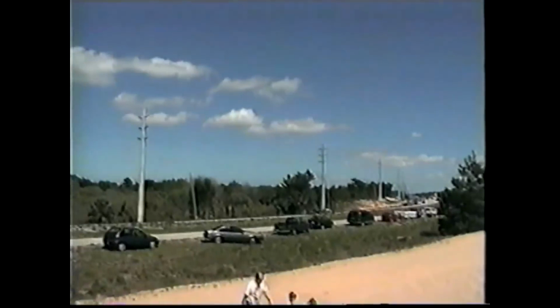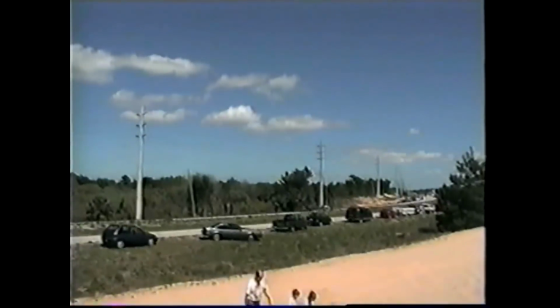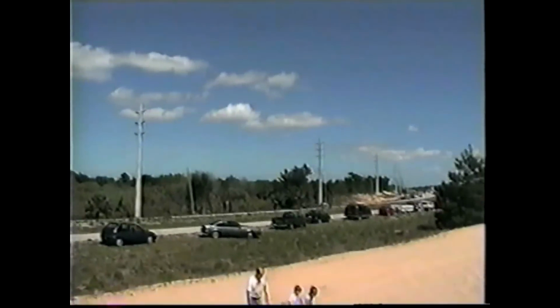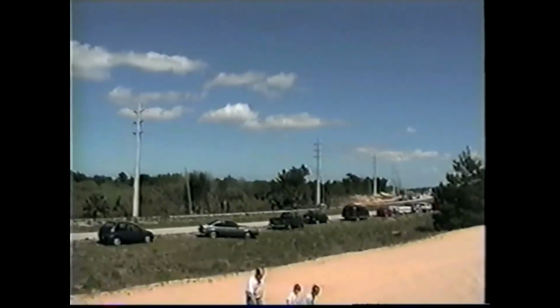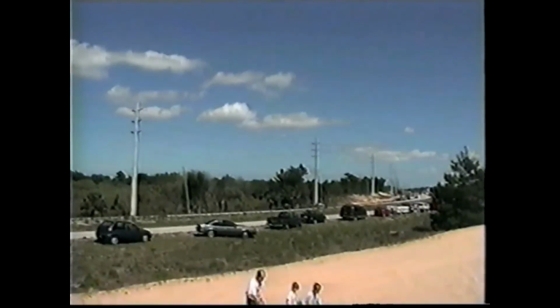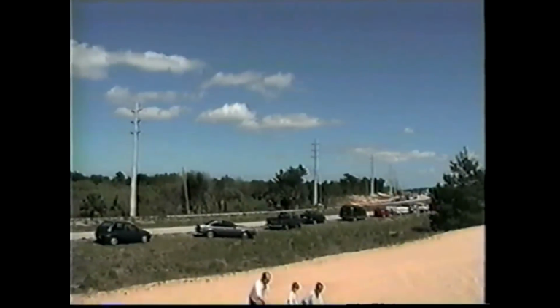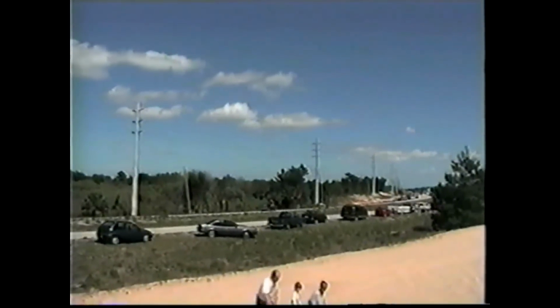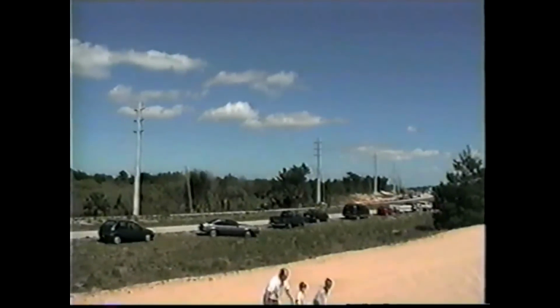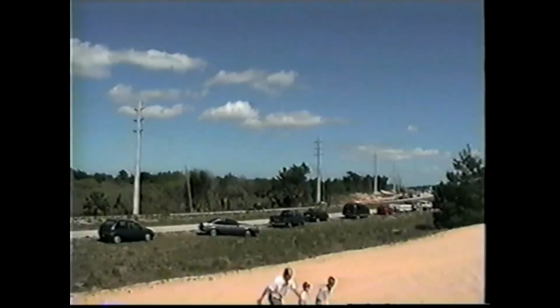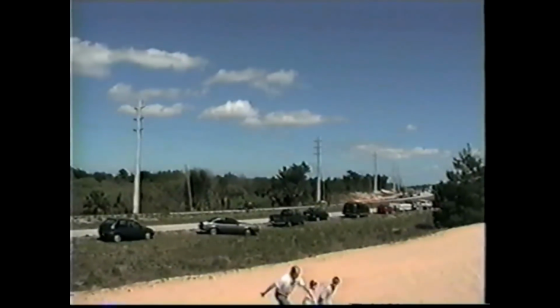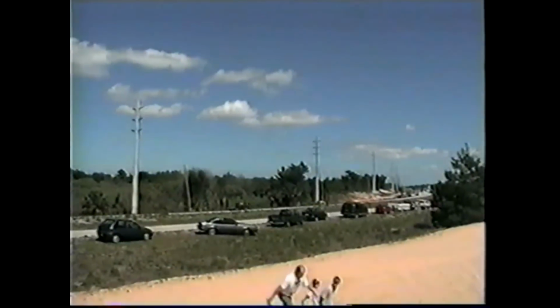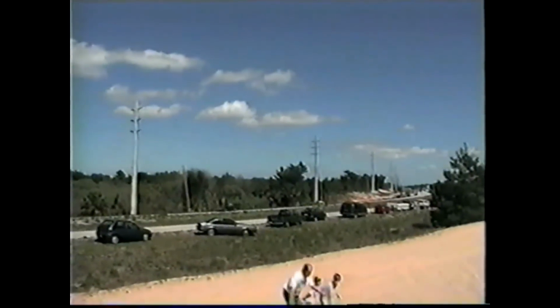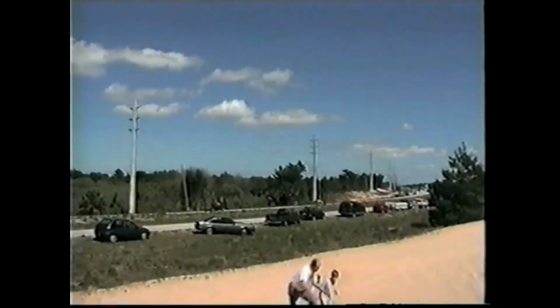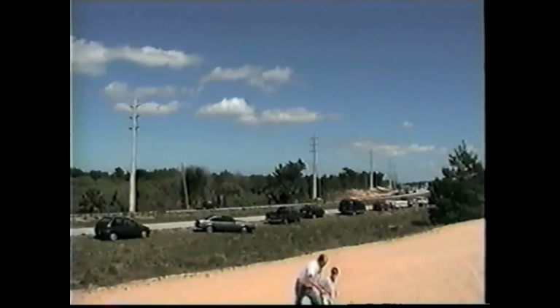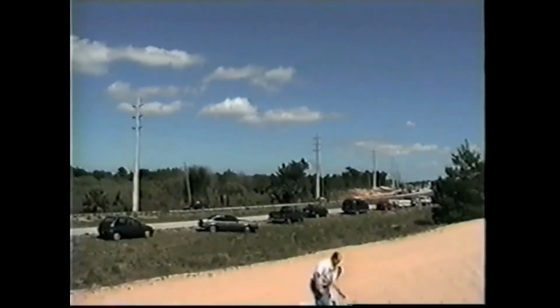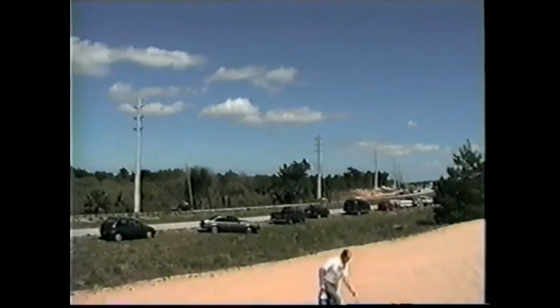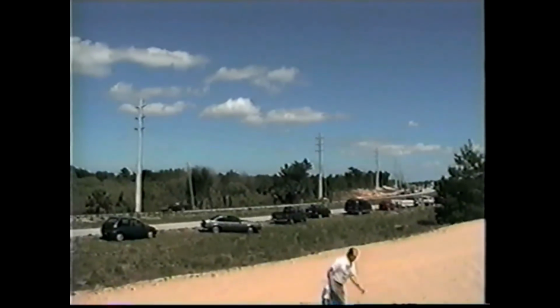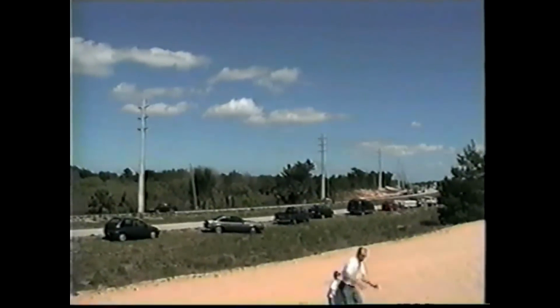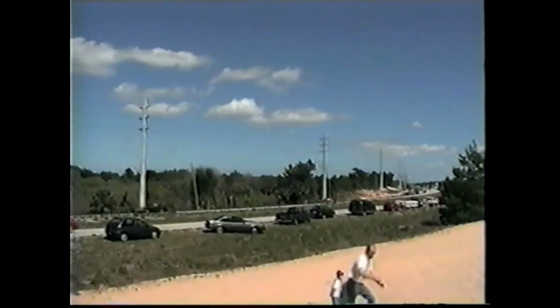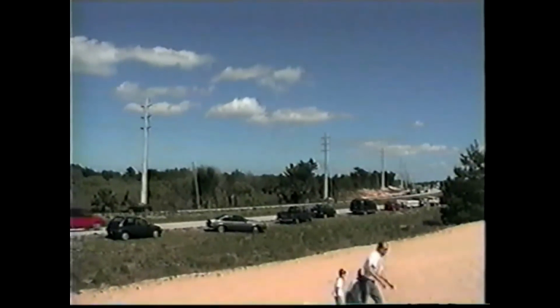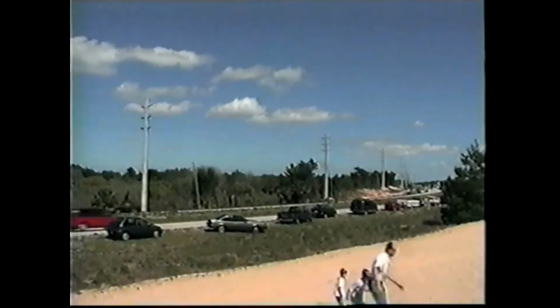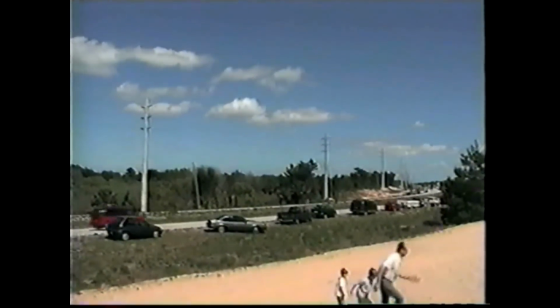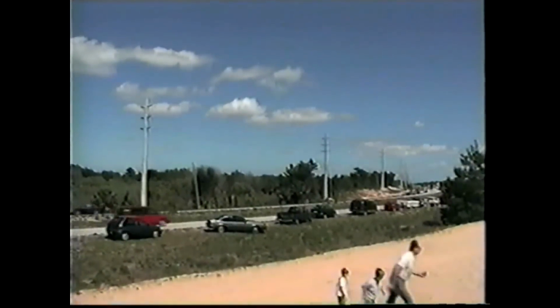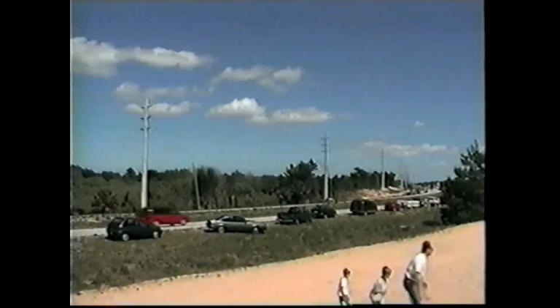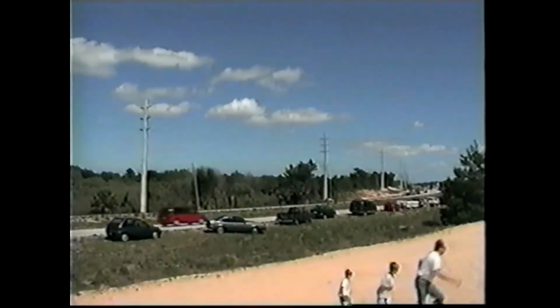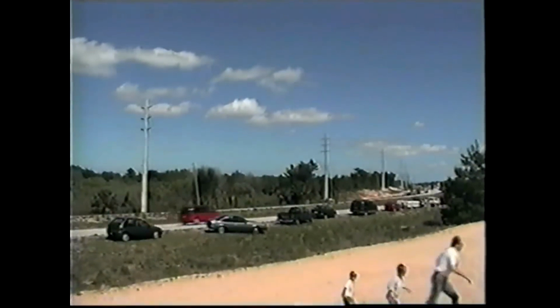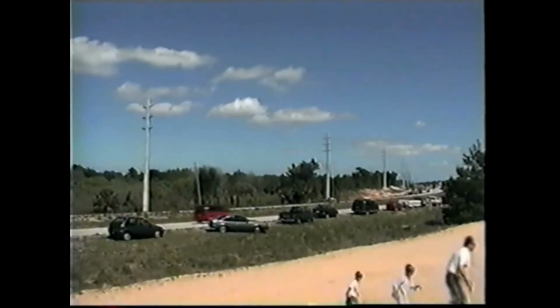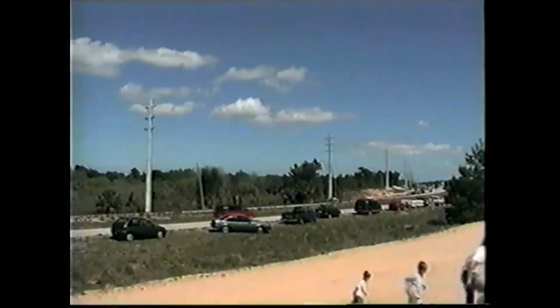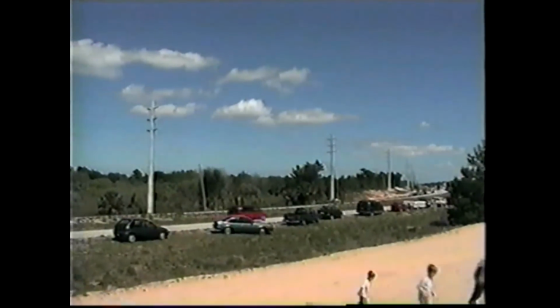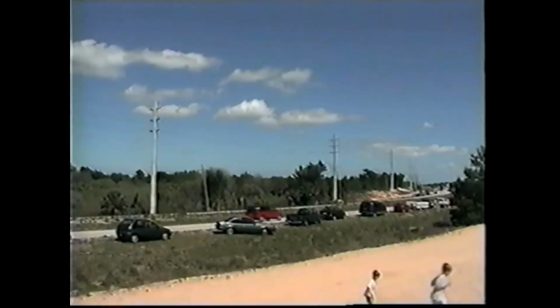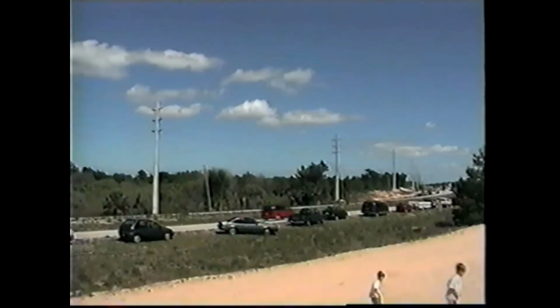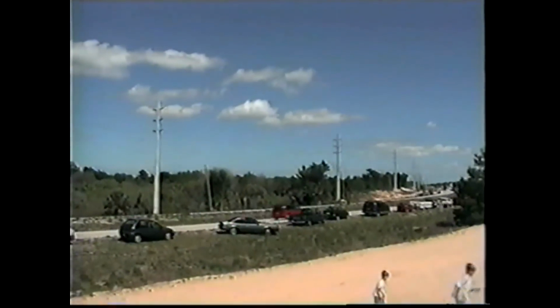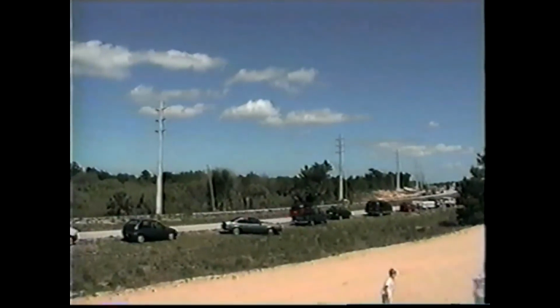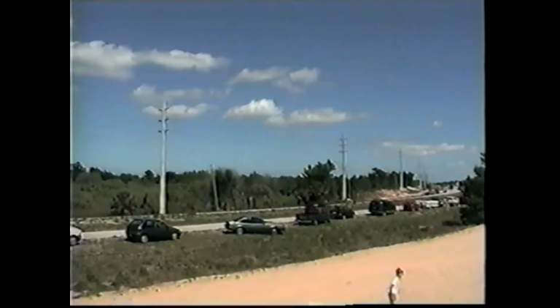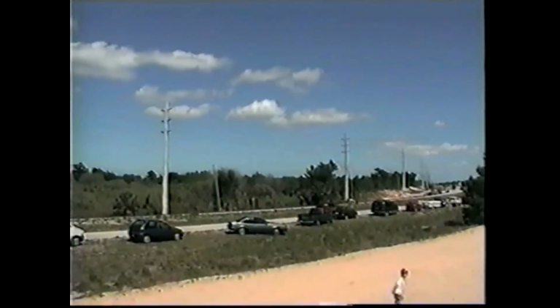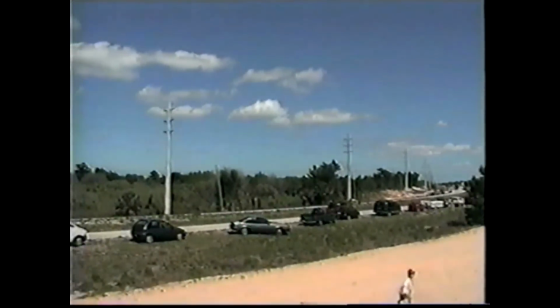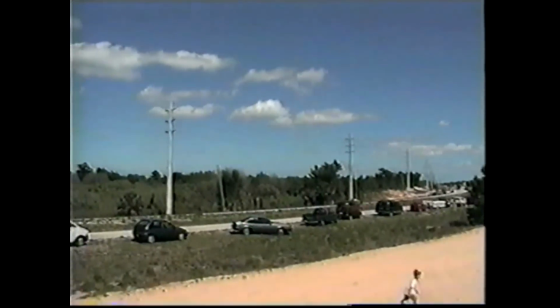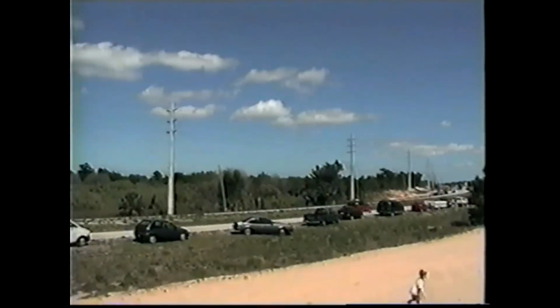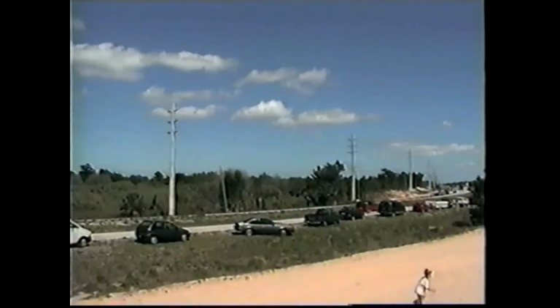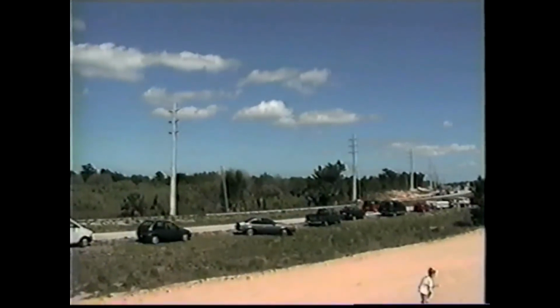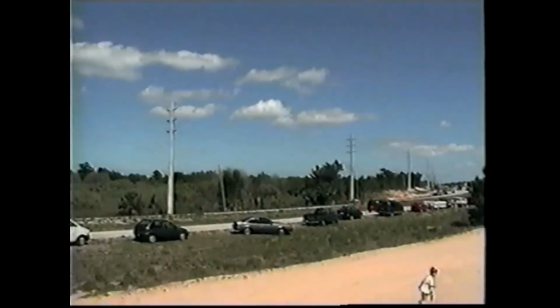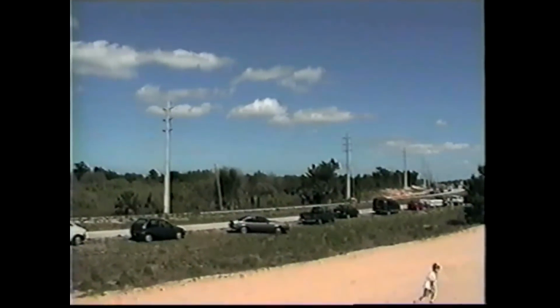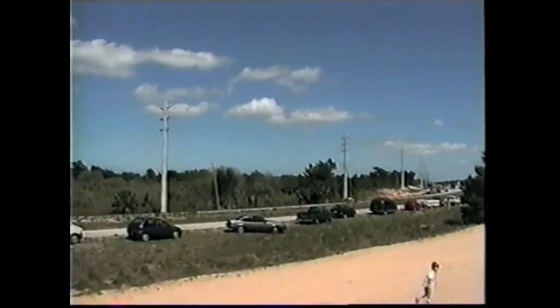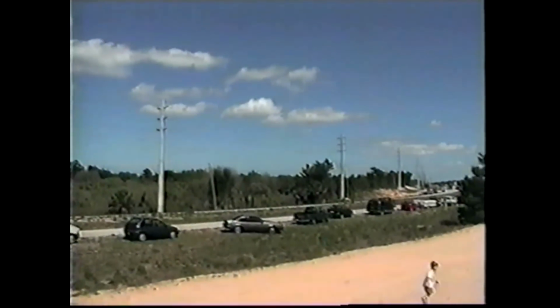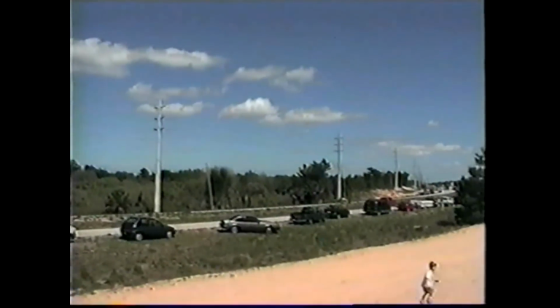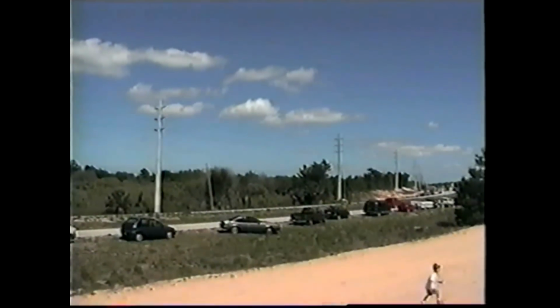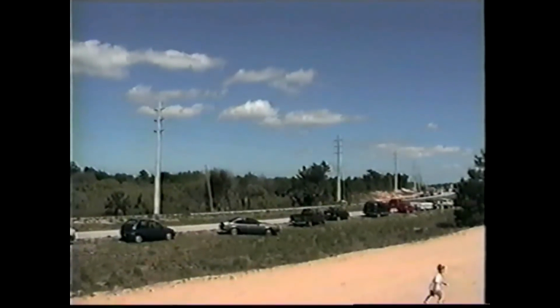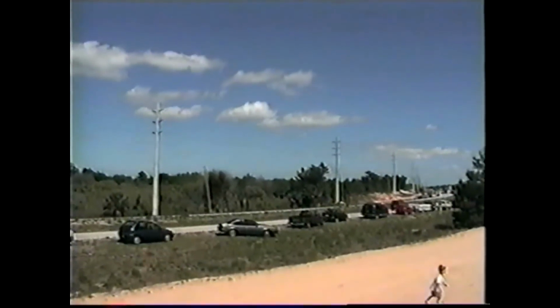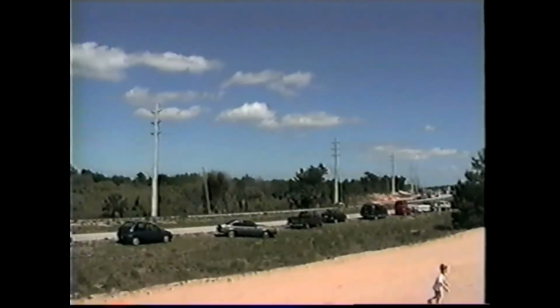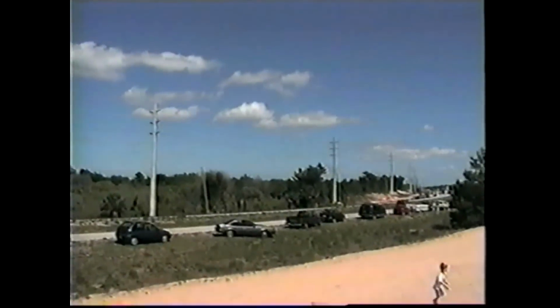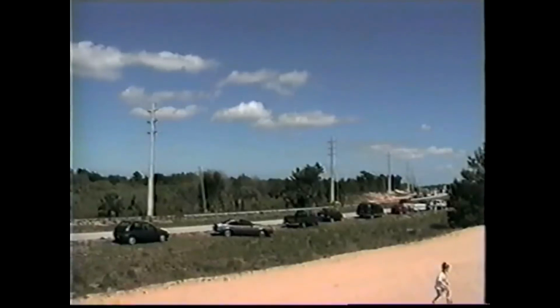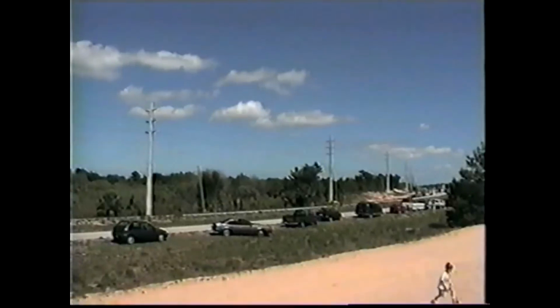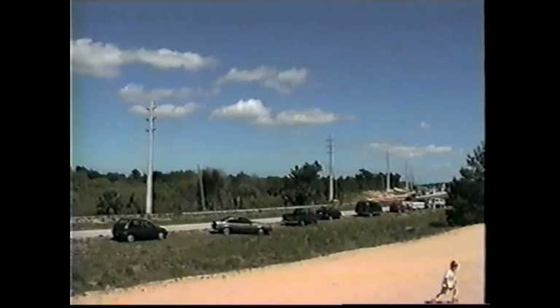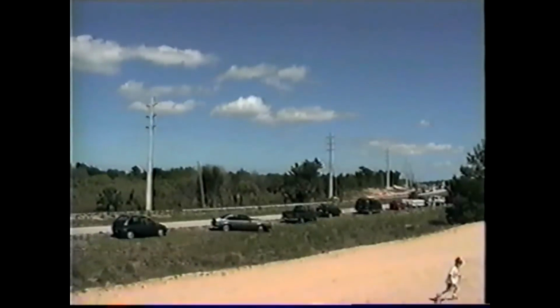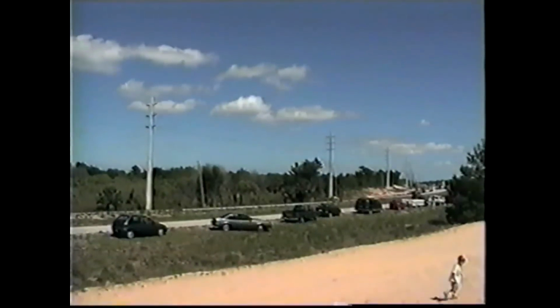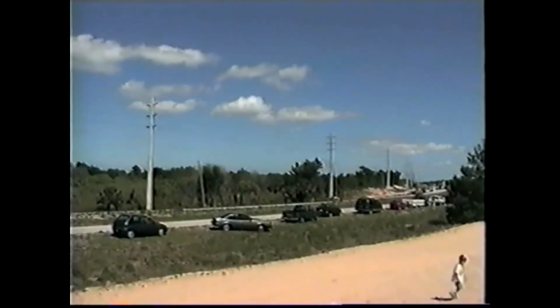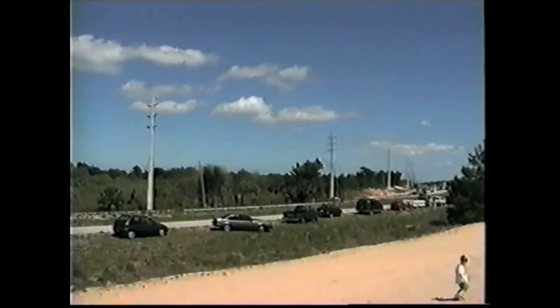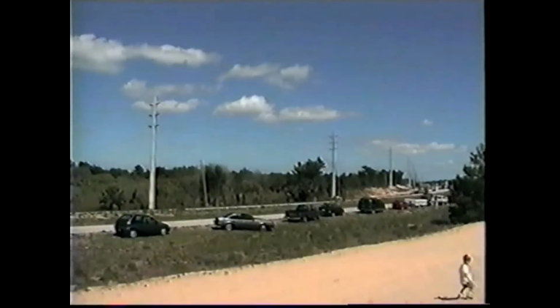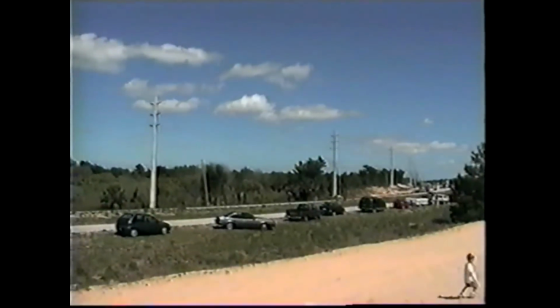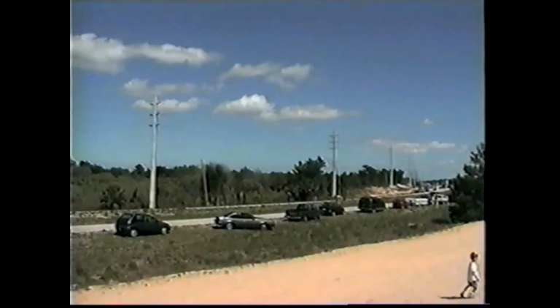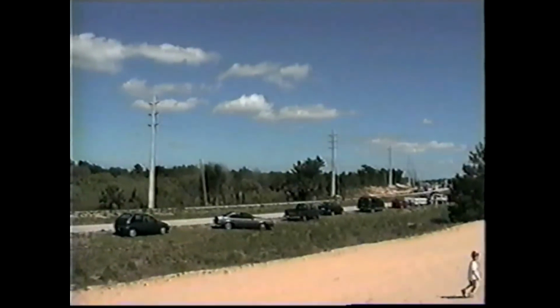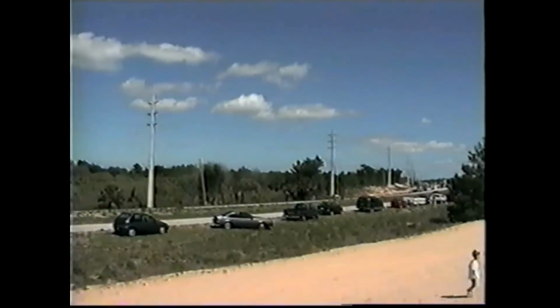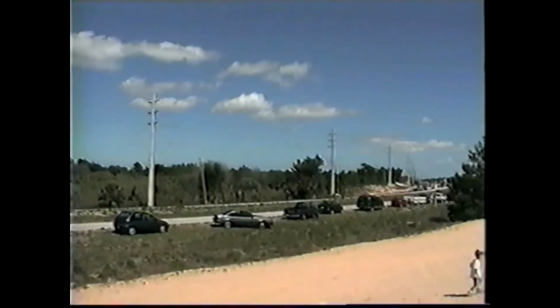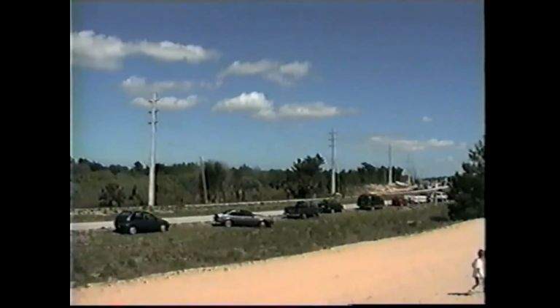There's three main engines up in line. Three, two, one. And we have SRB ignition and liftoff.